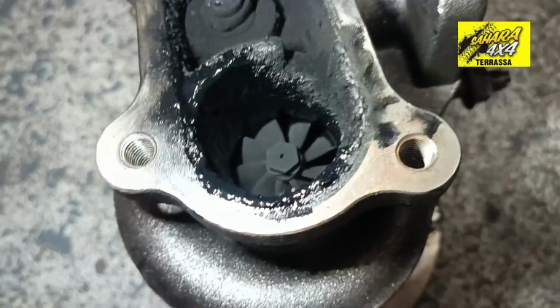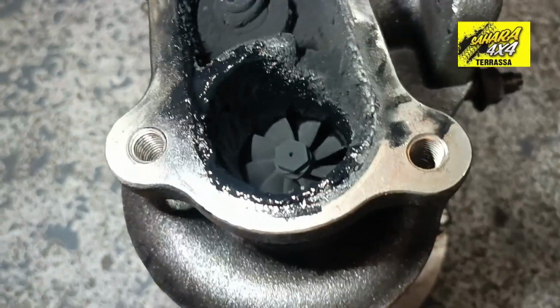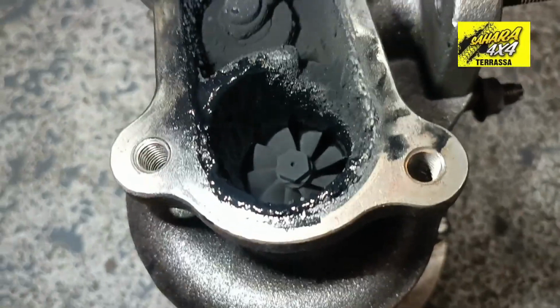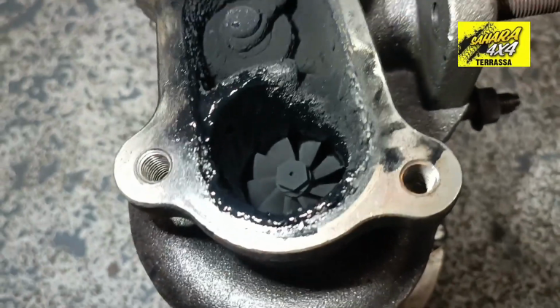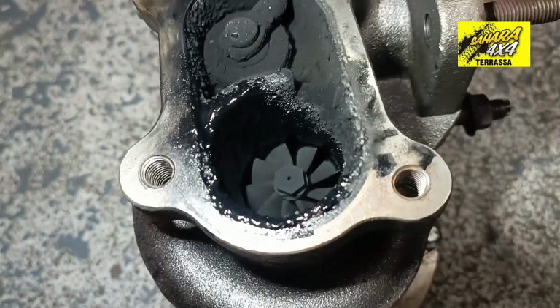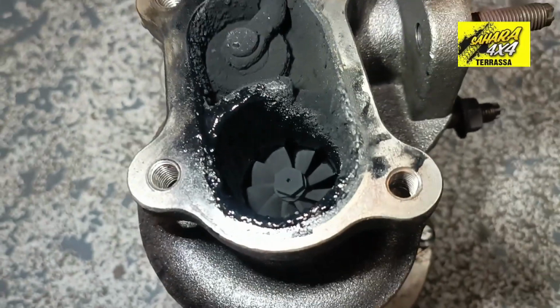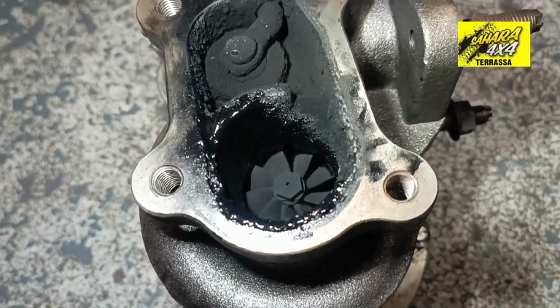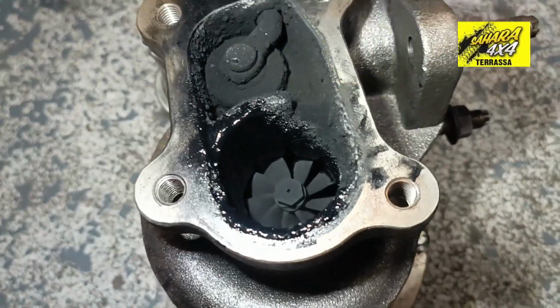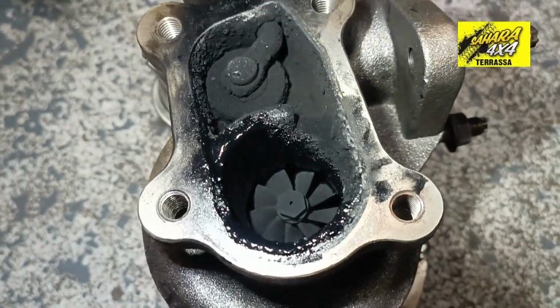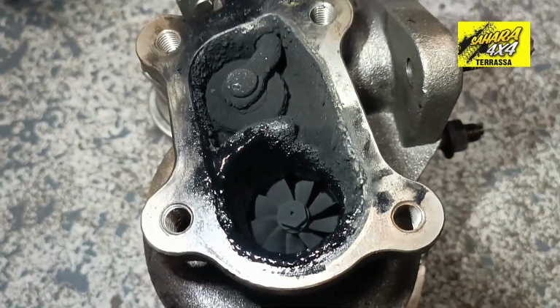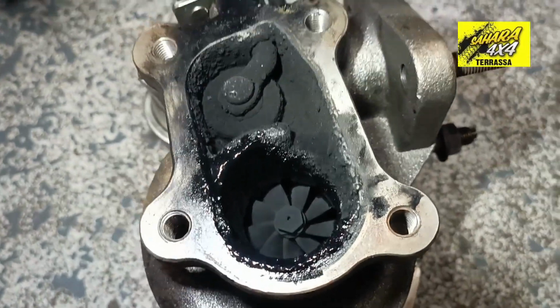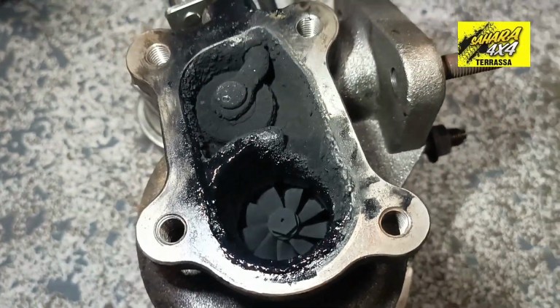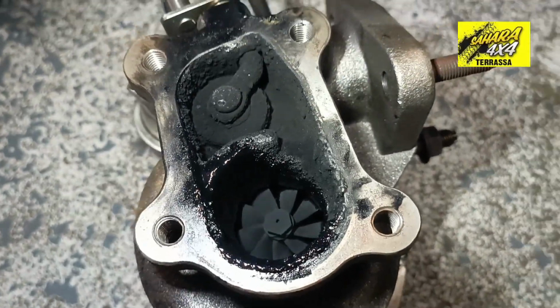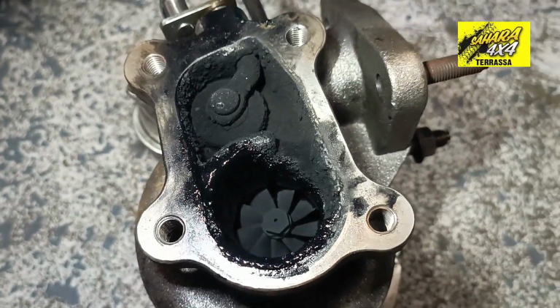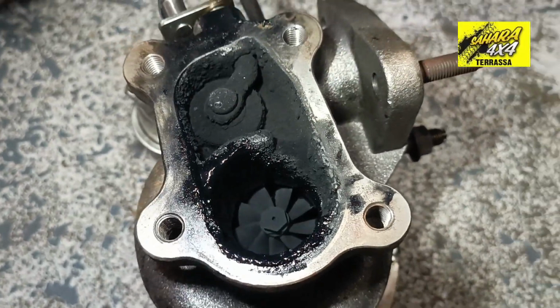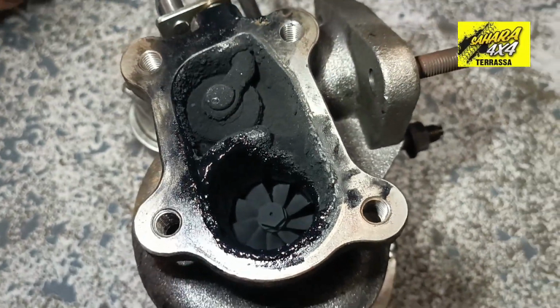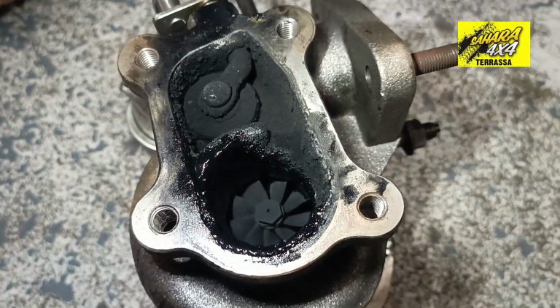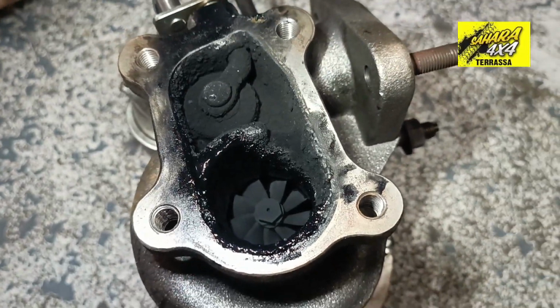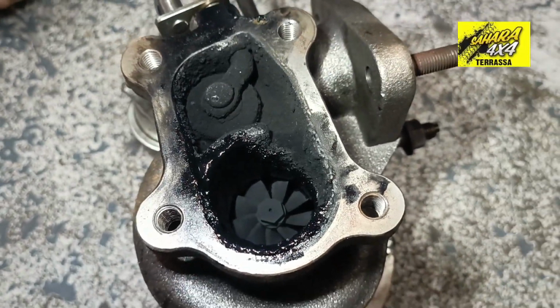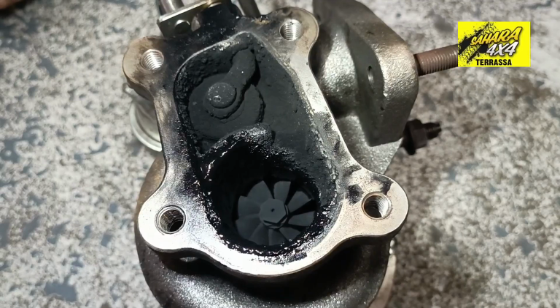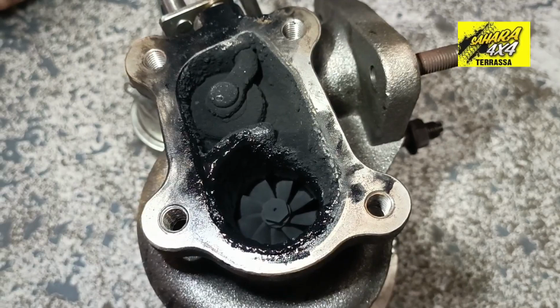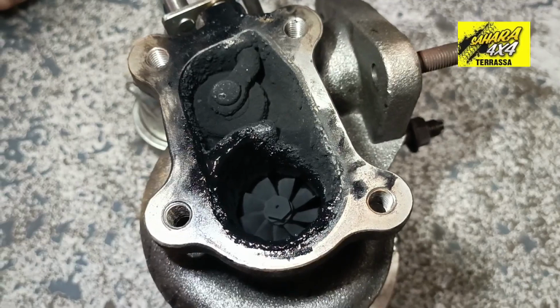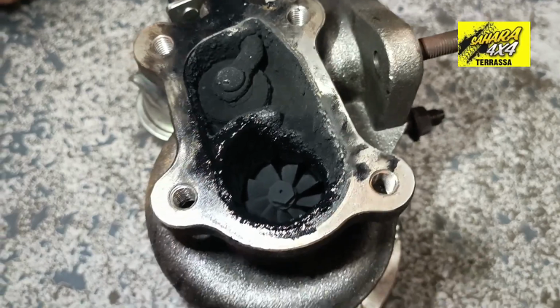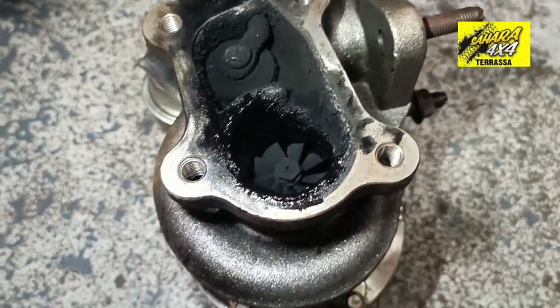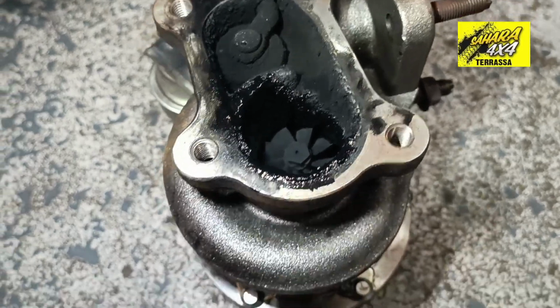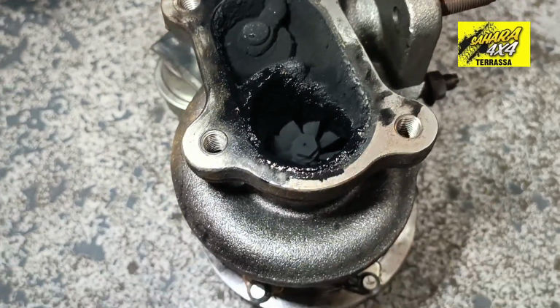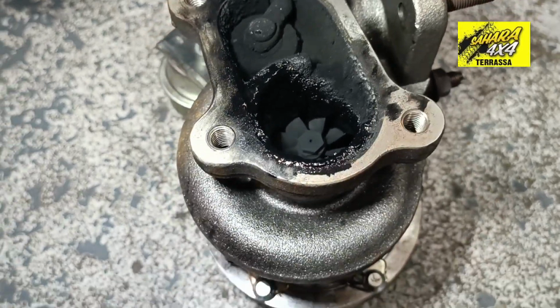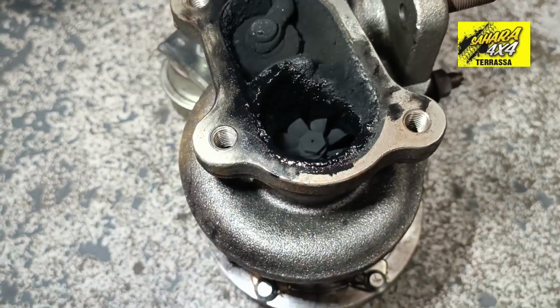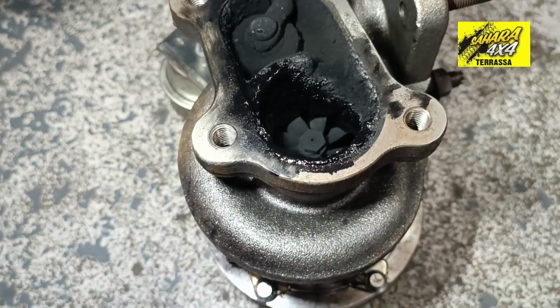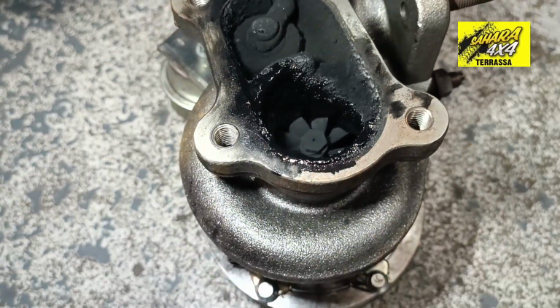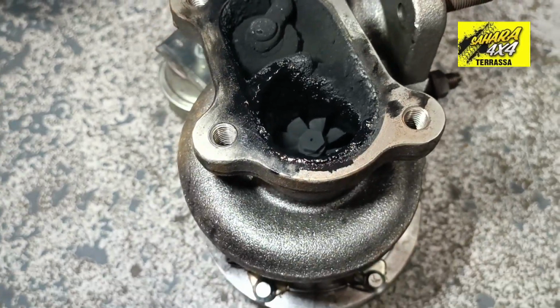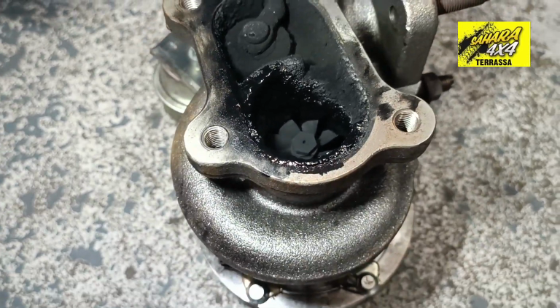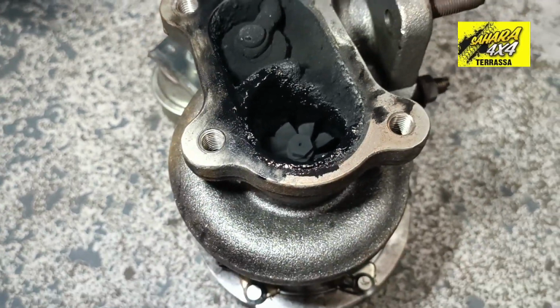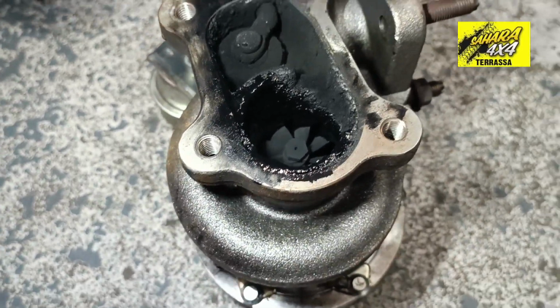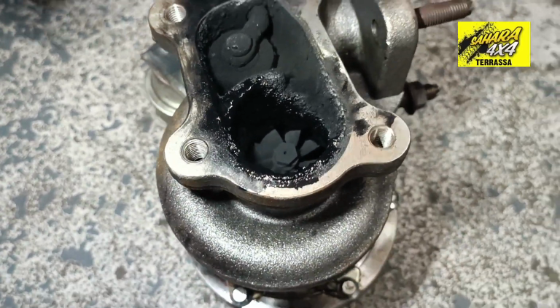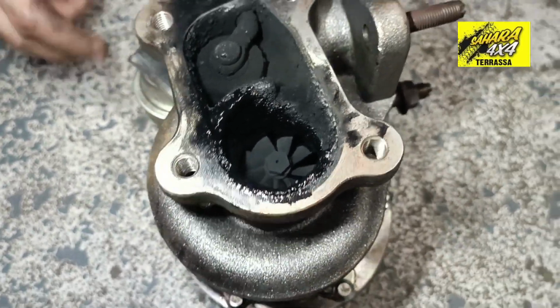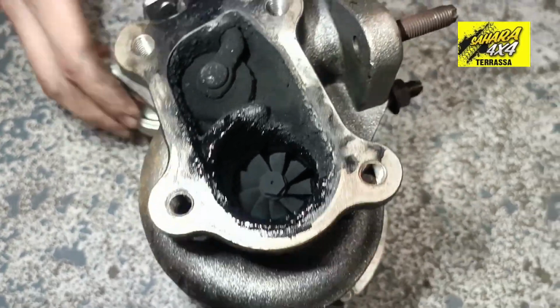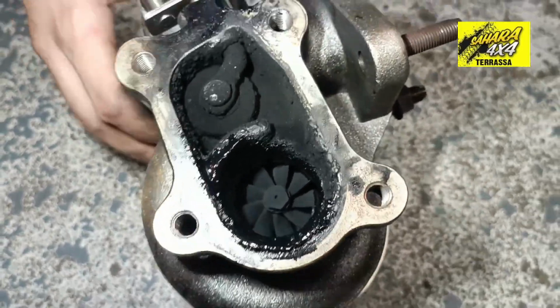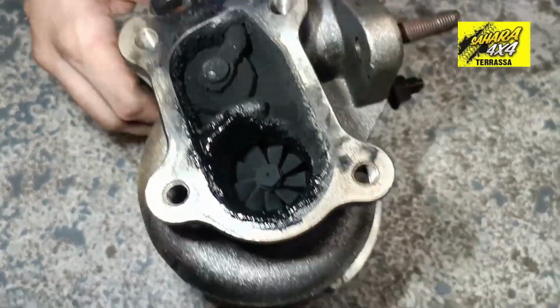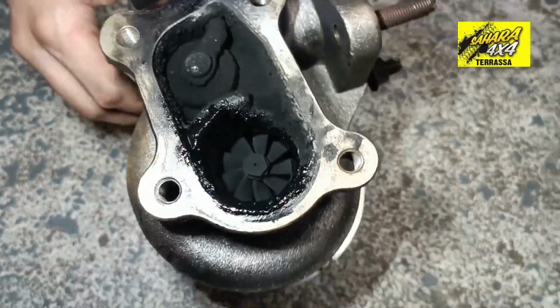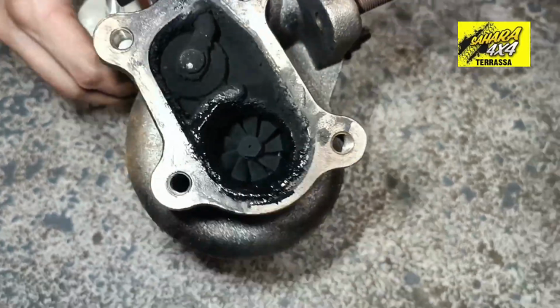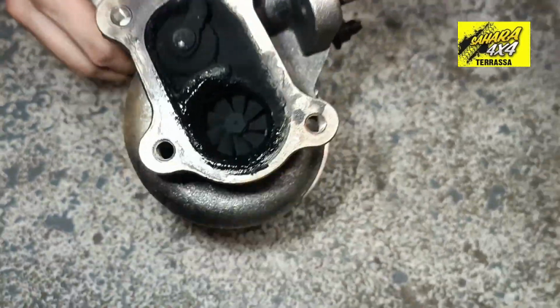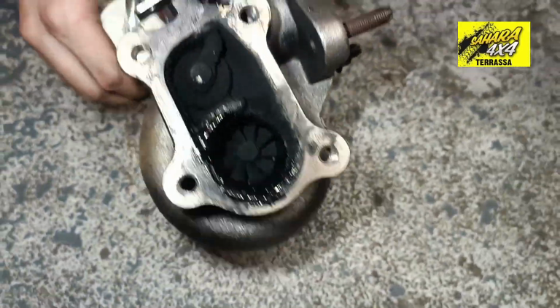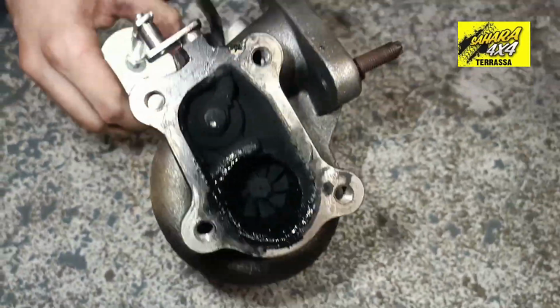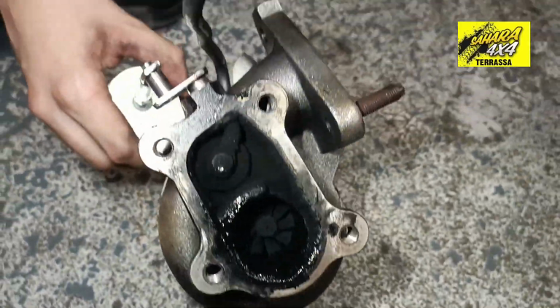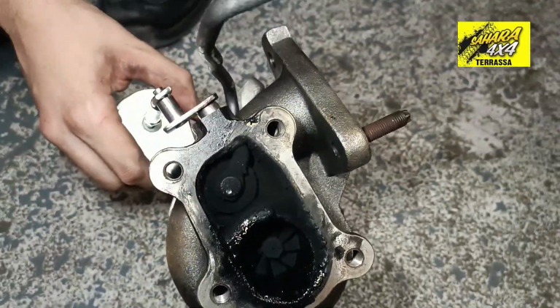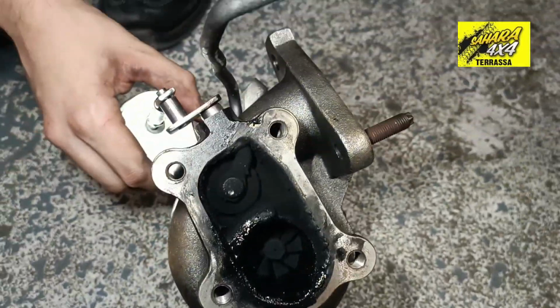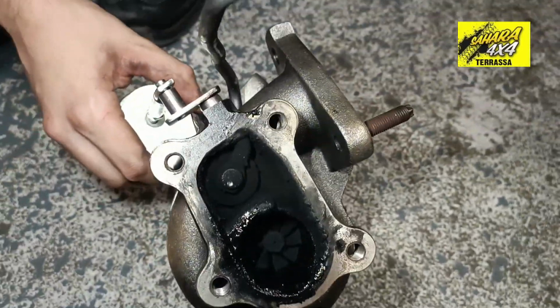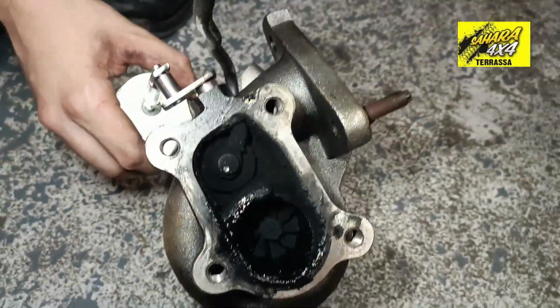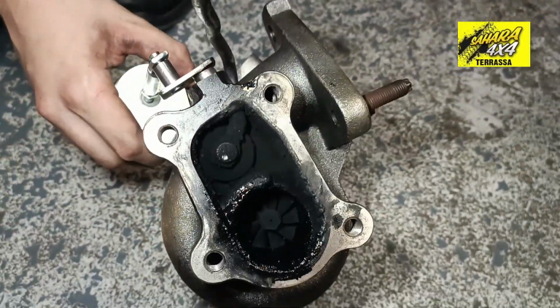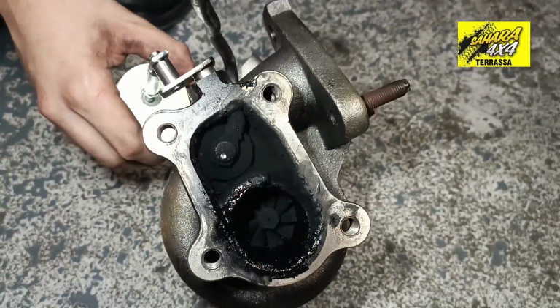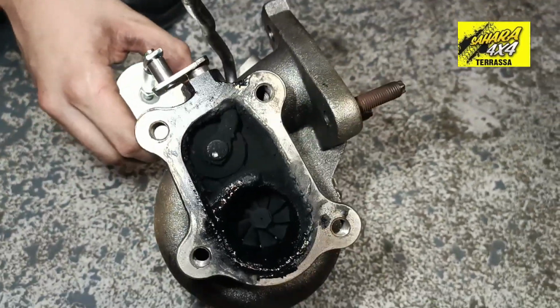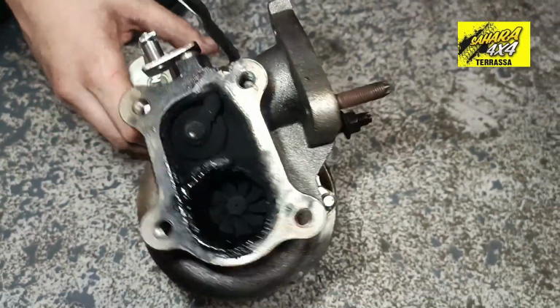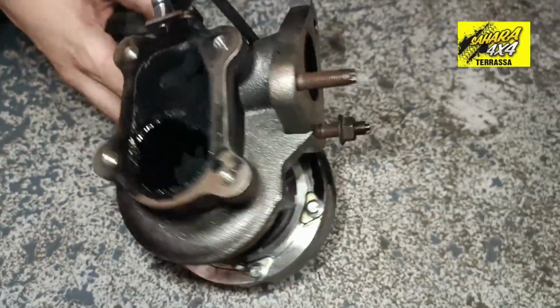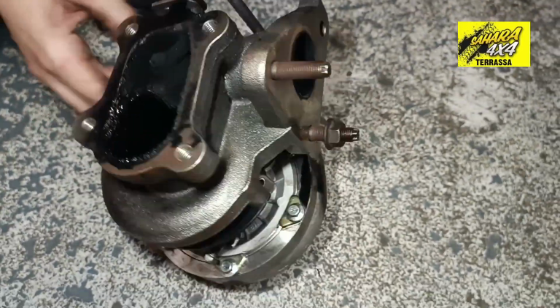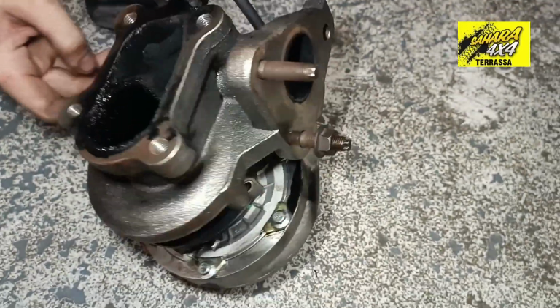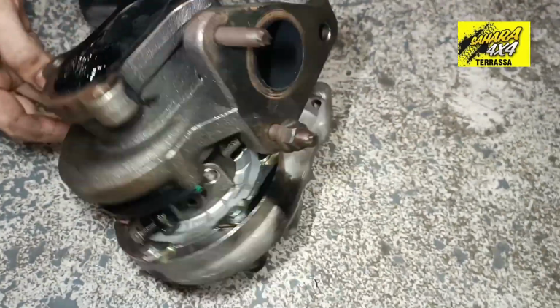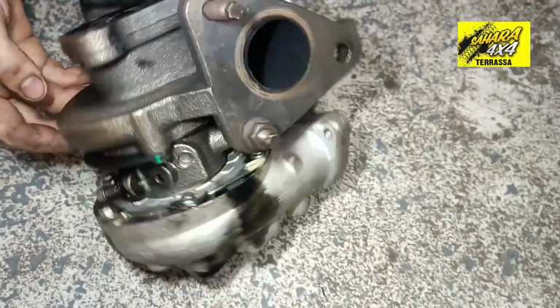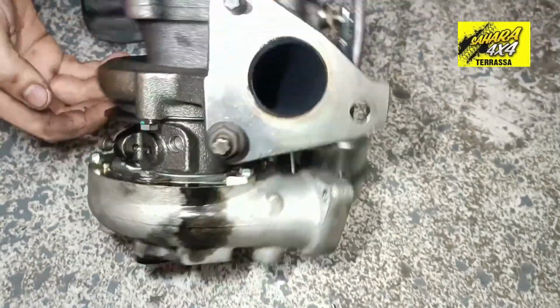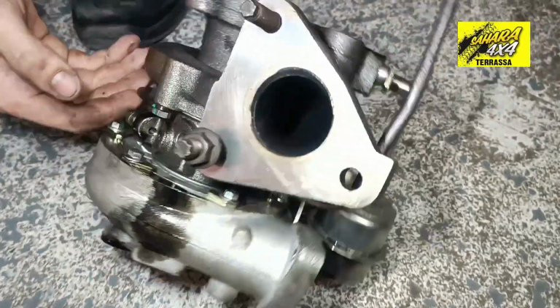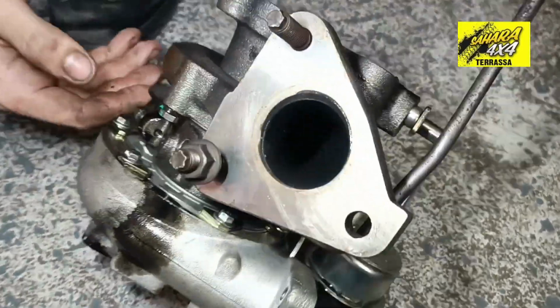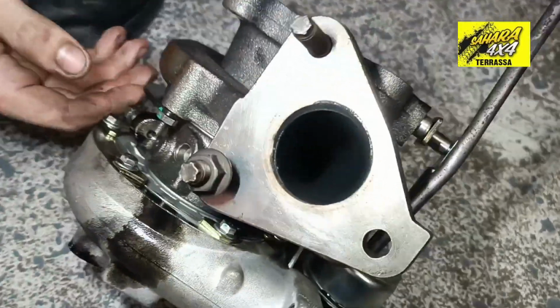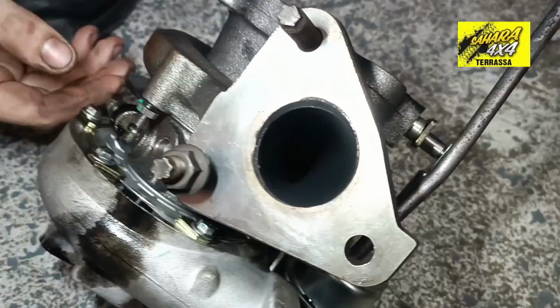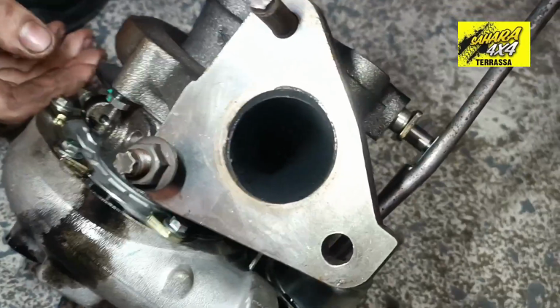This is the side where we are going to find the escape tube. Turn it, turn it. Turn it to the other side. That one.